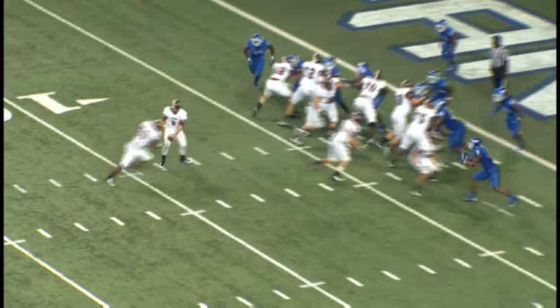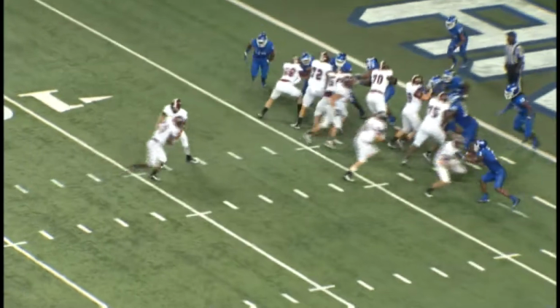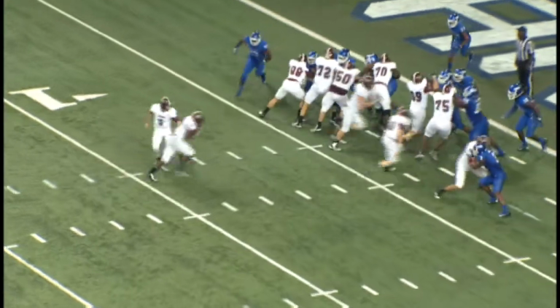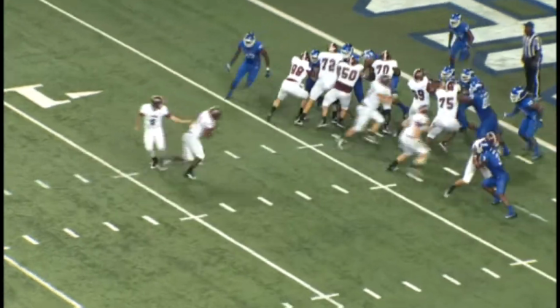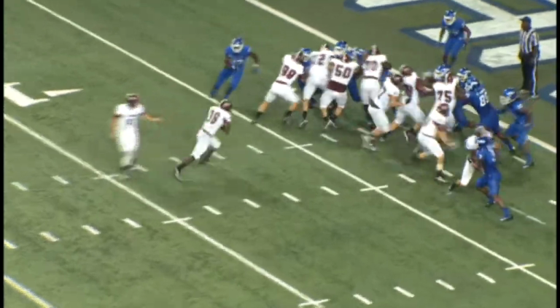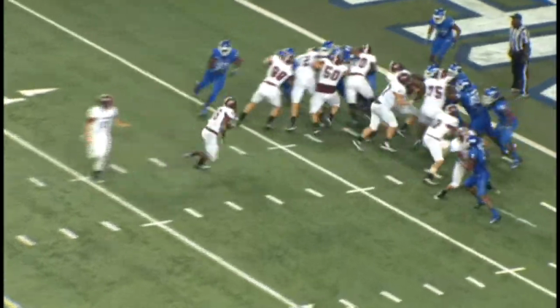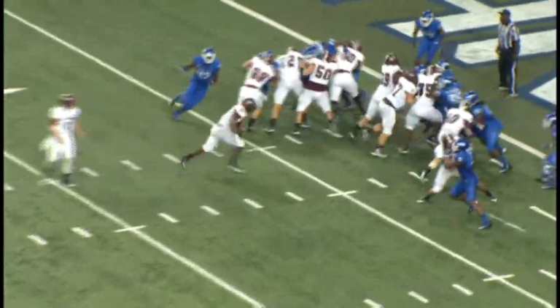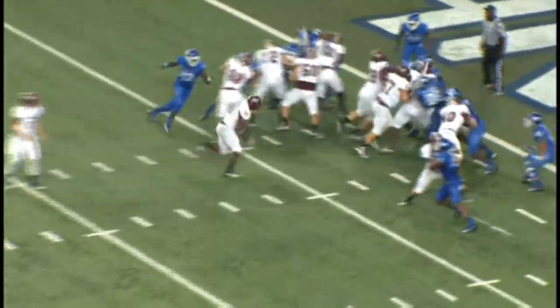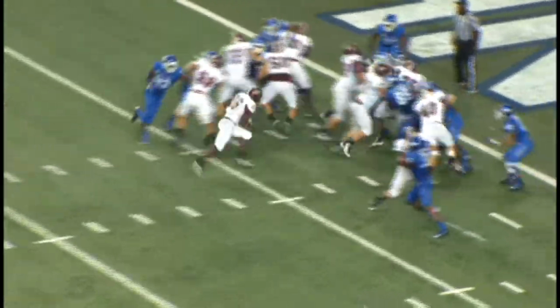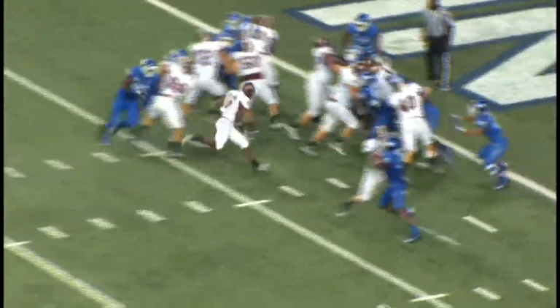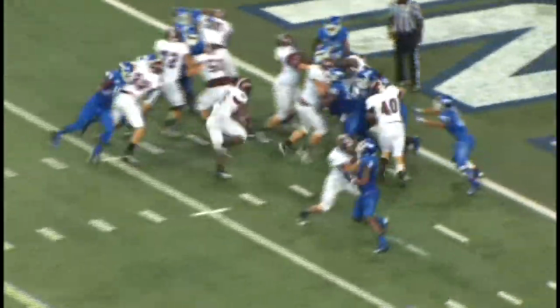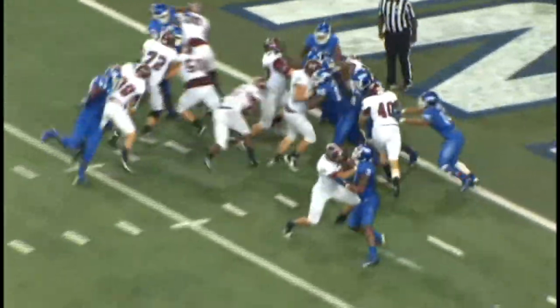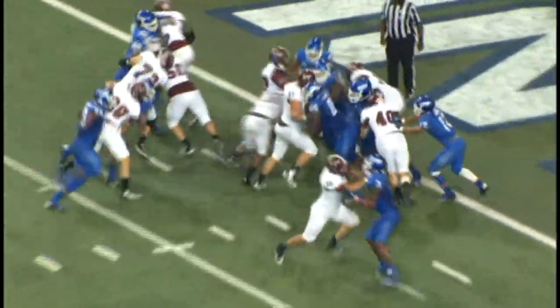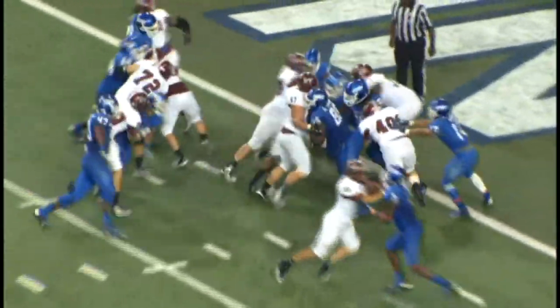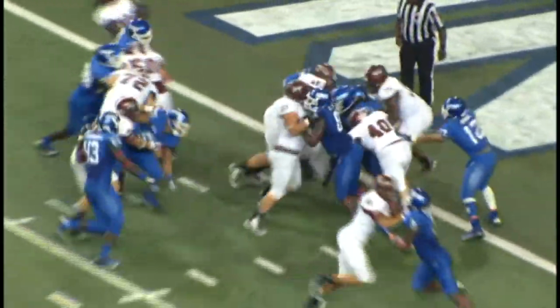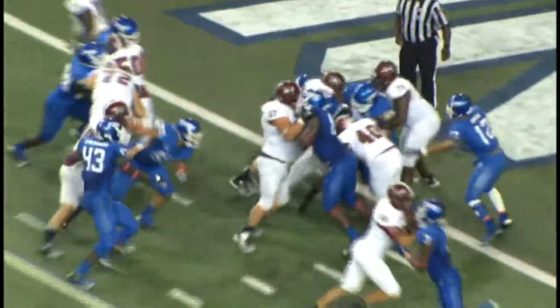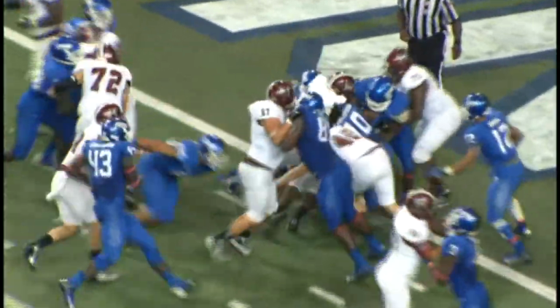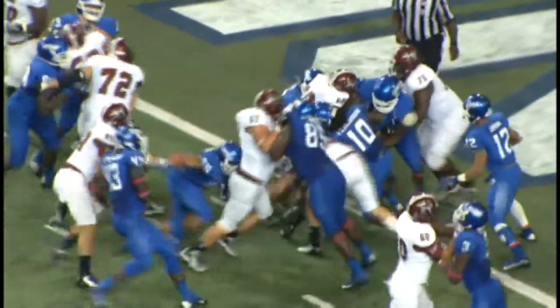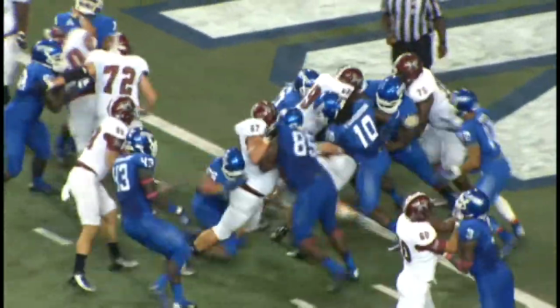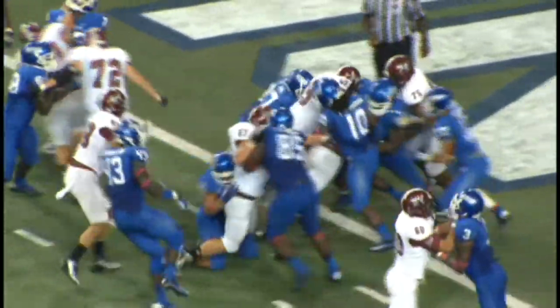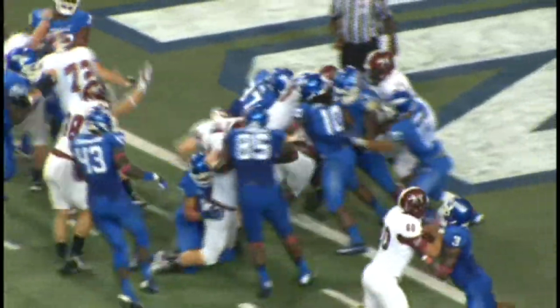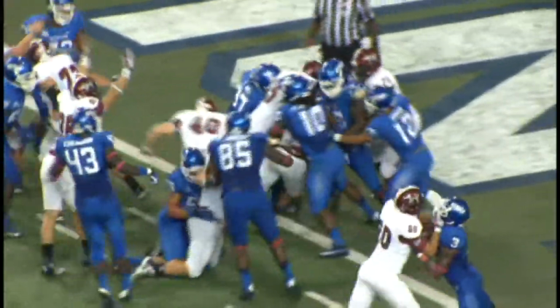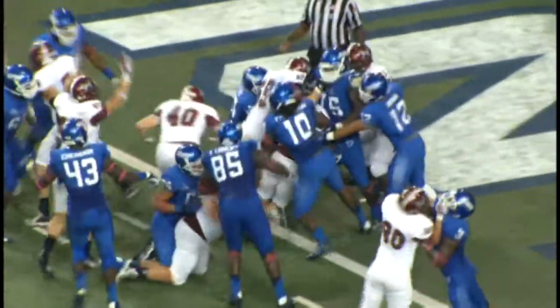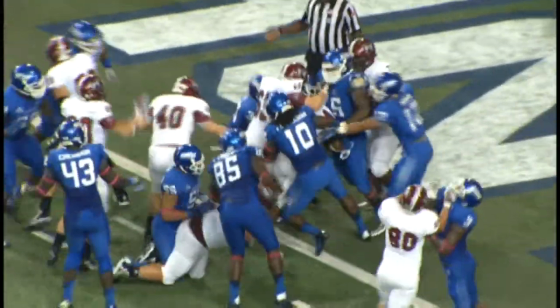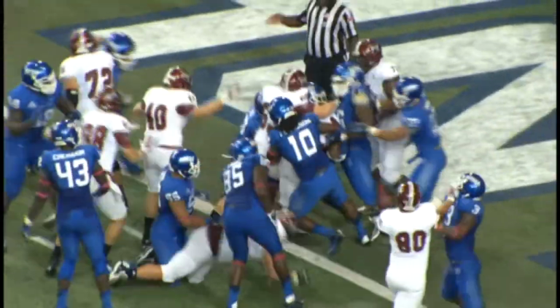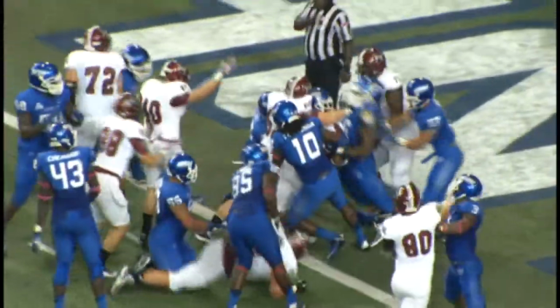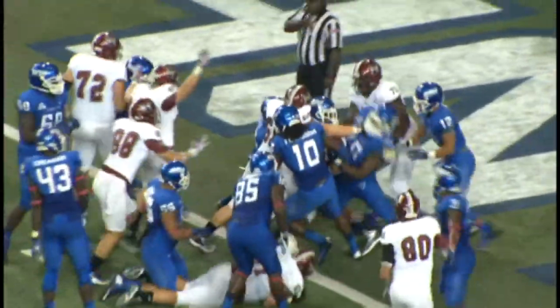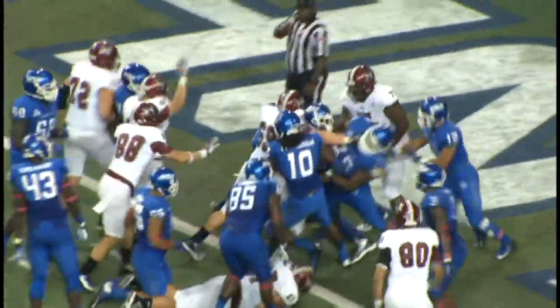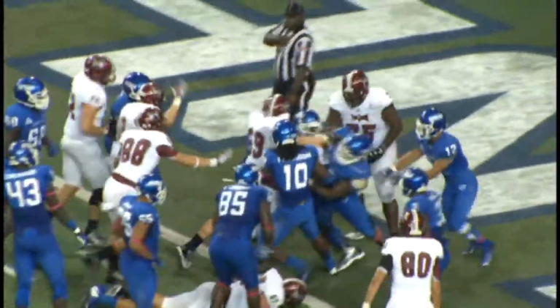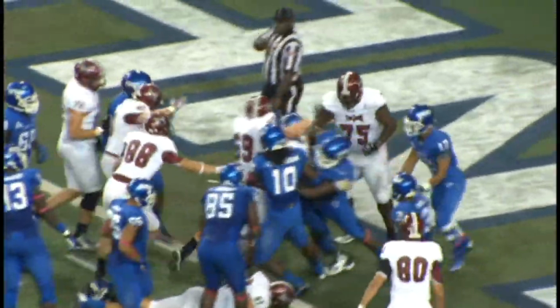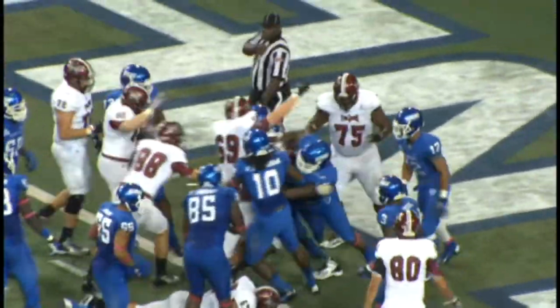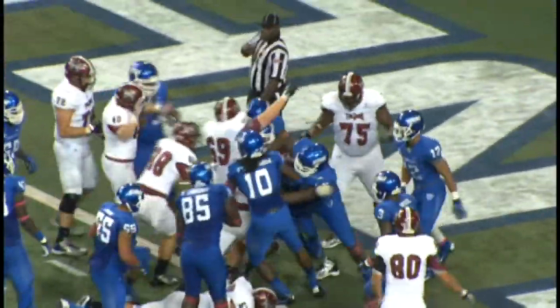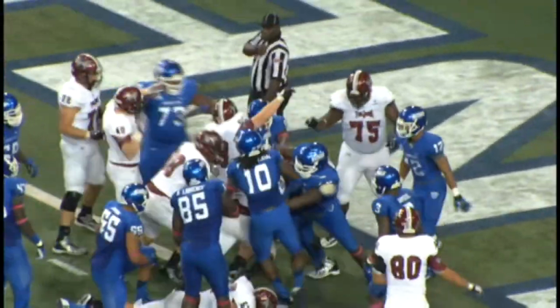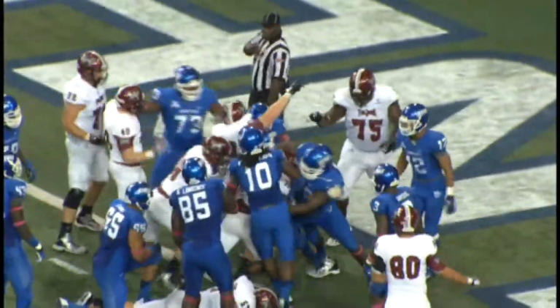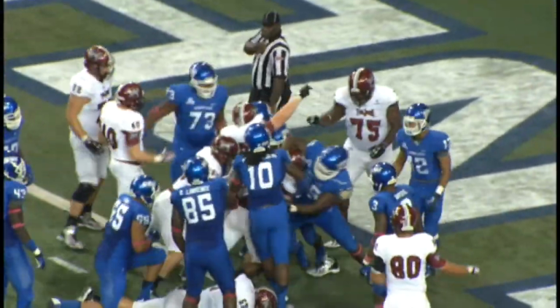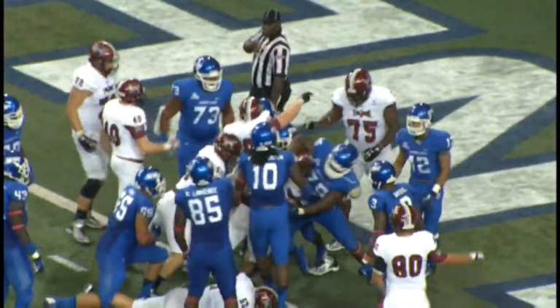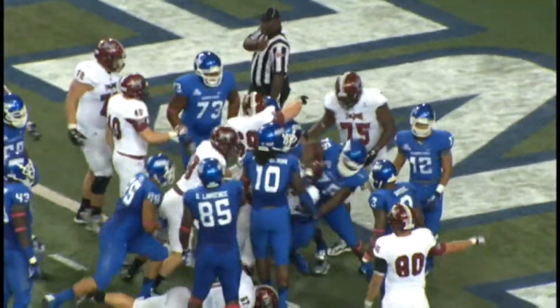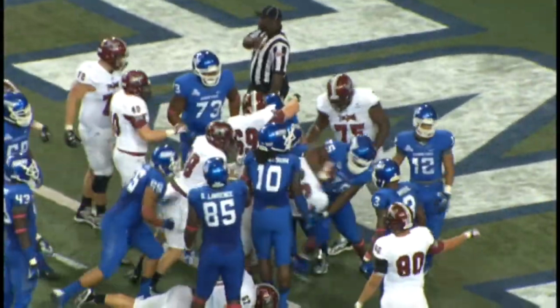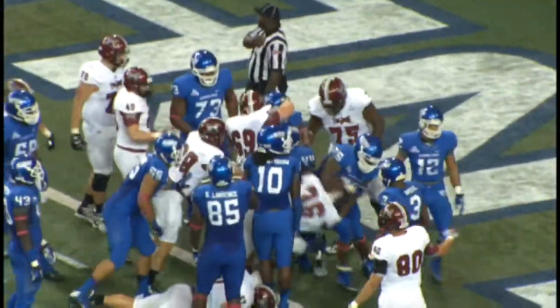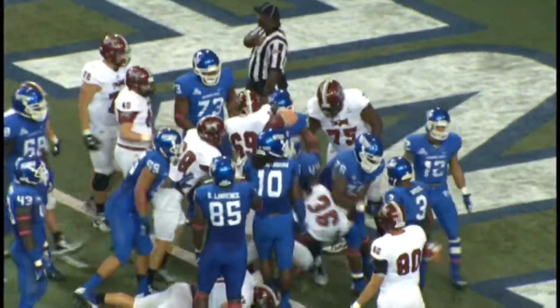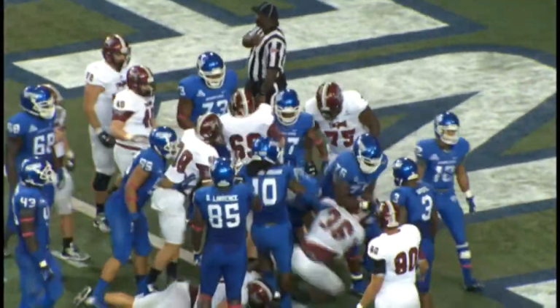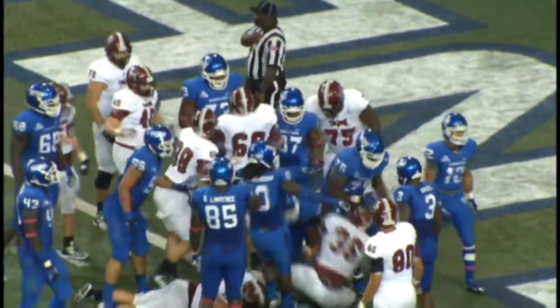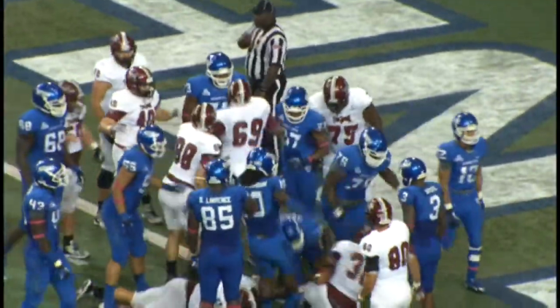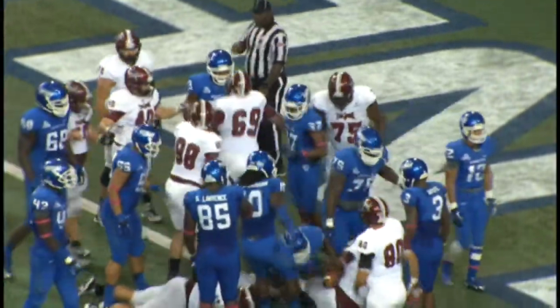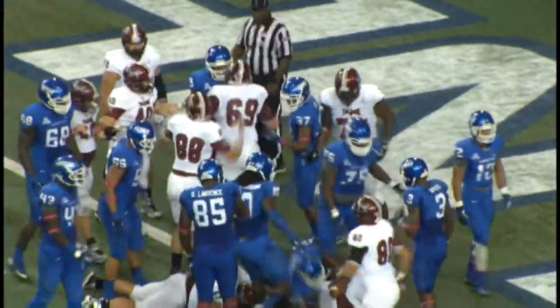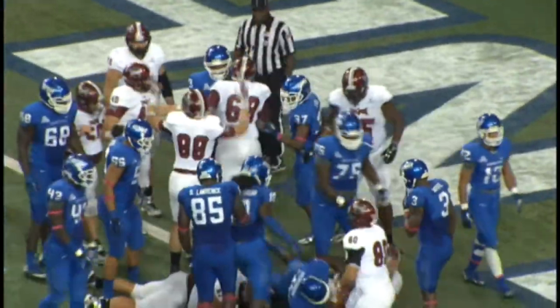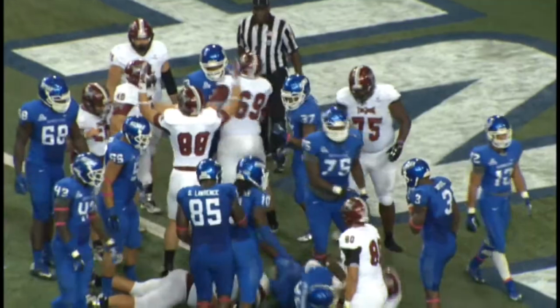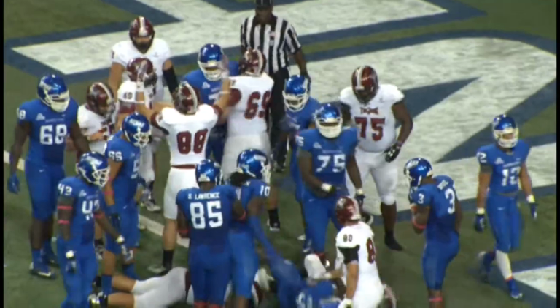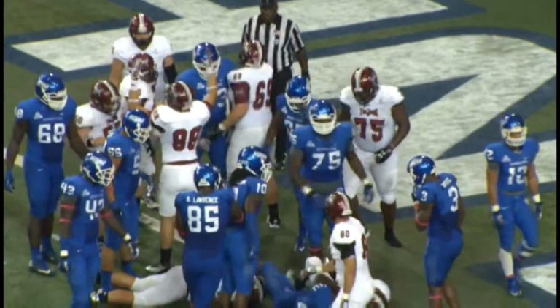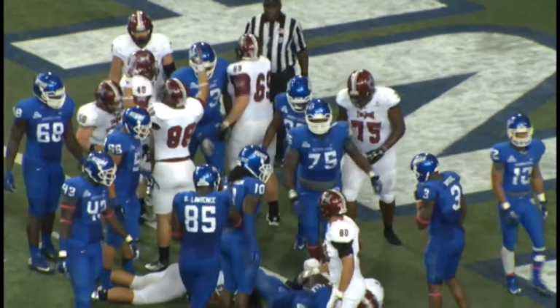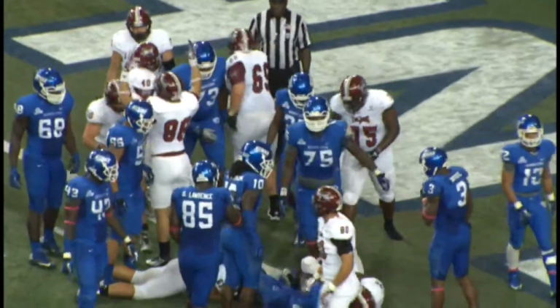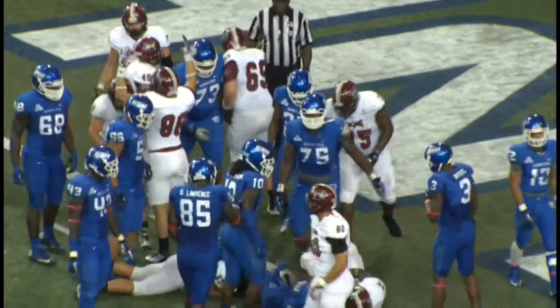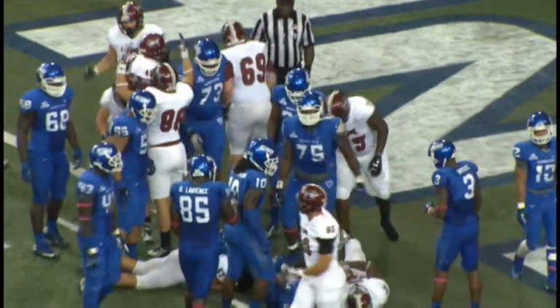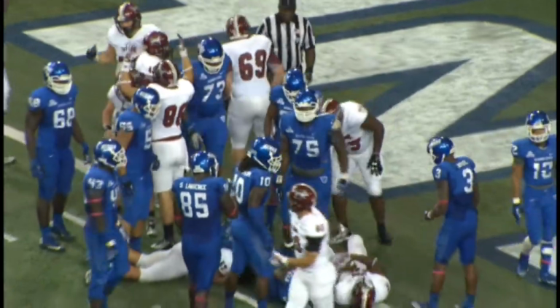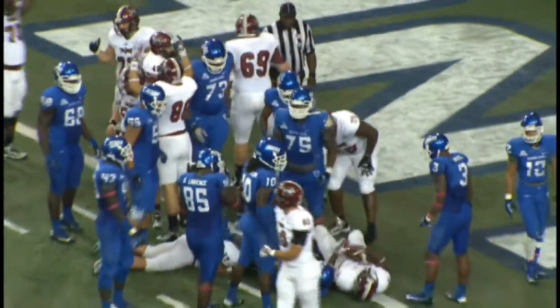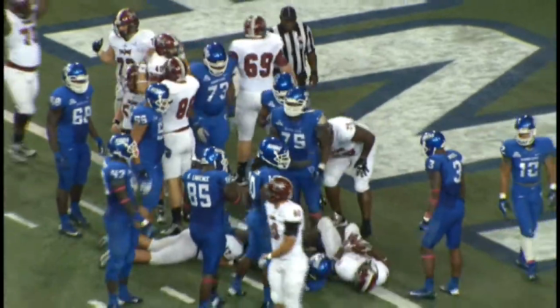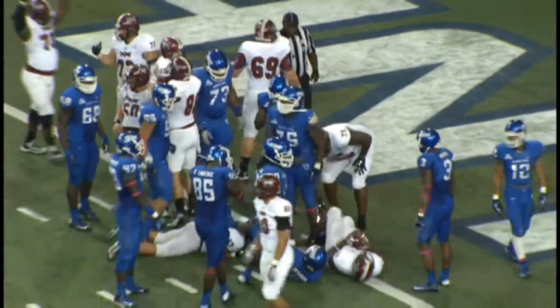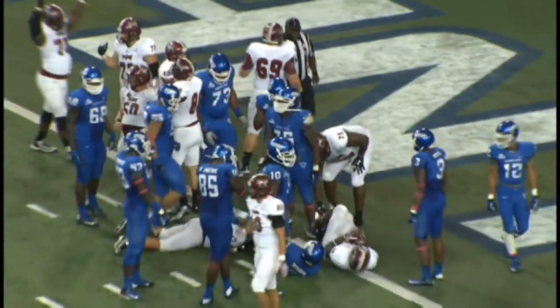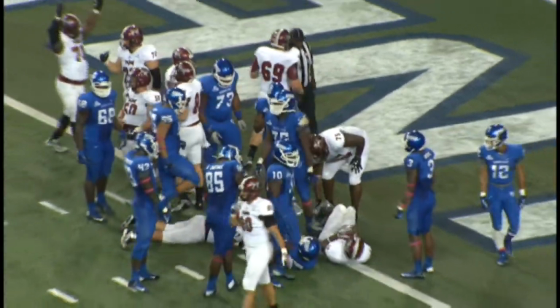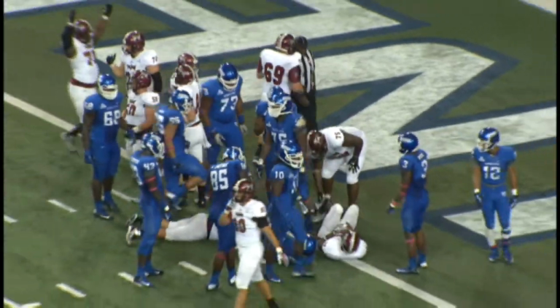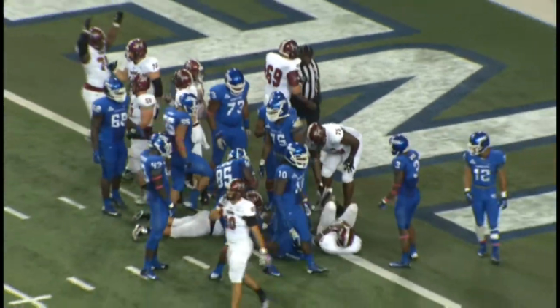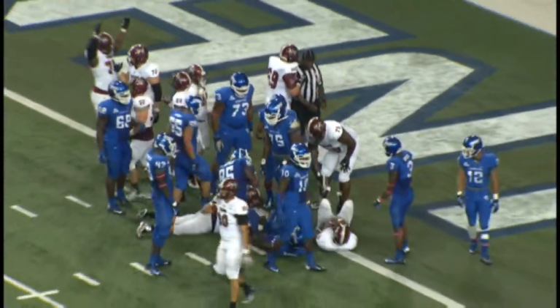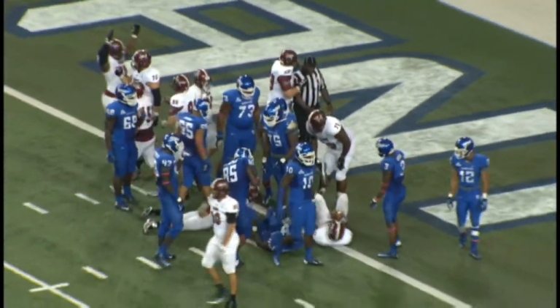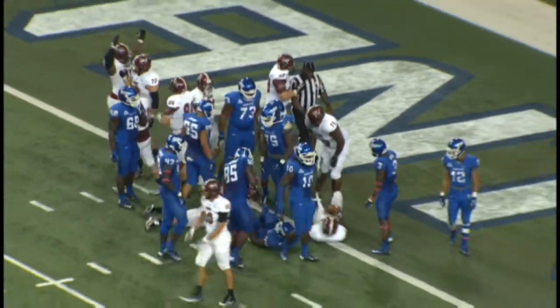Pistol set. Hand off Chun. Chun burrows to the goal line and he is in. Touchdown, Men of Troy.